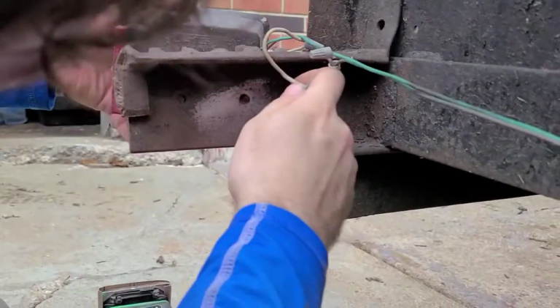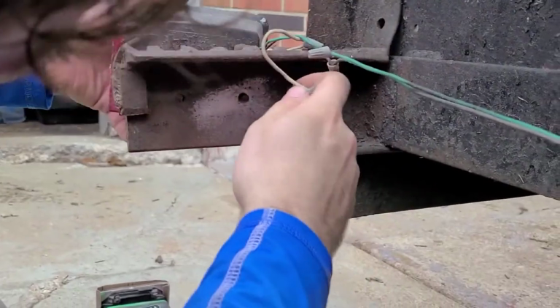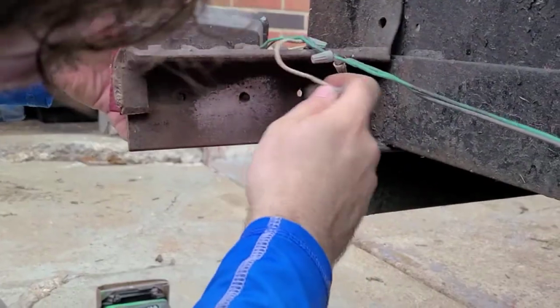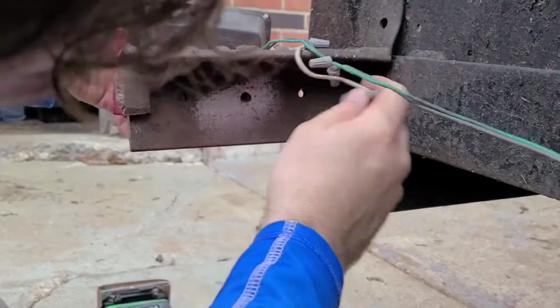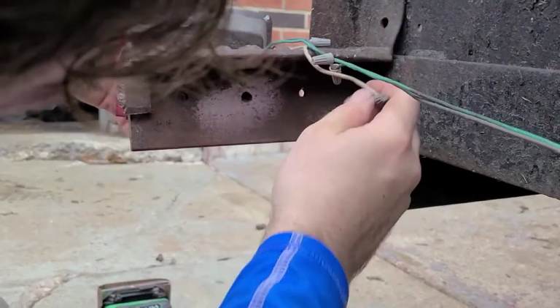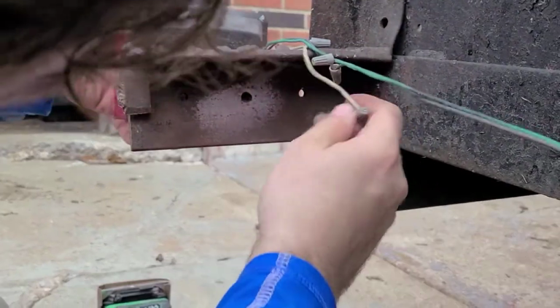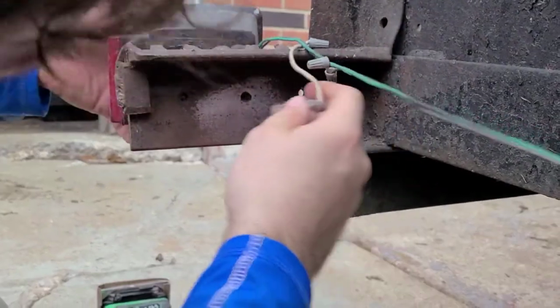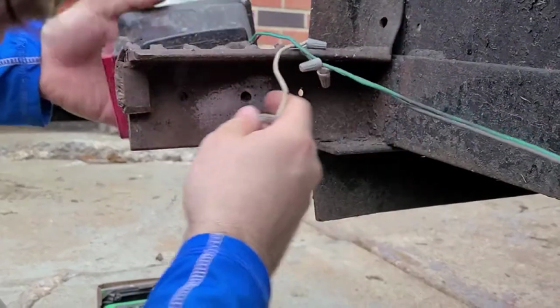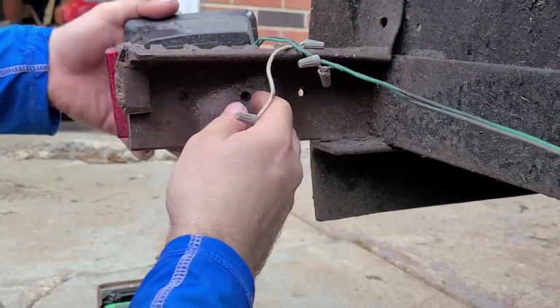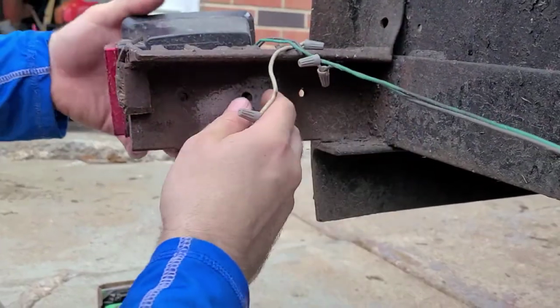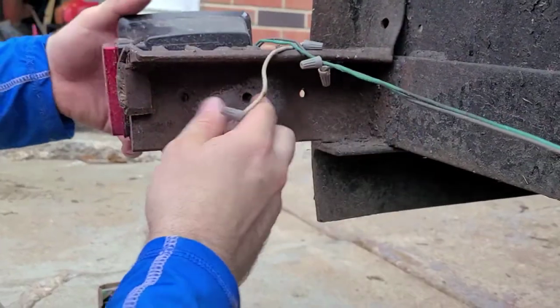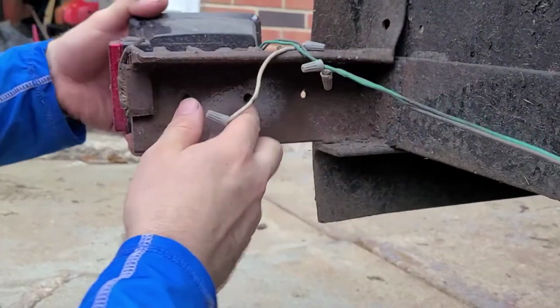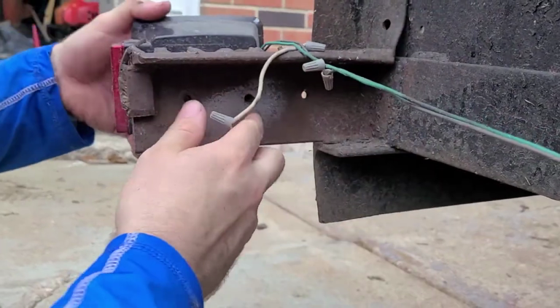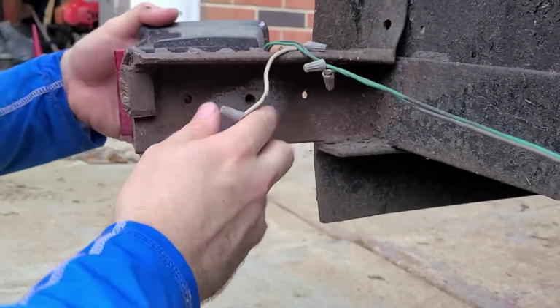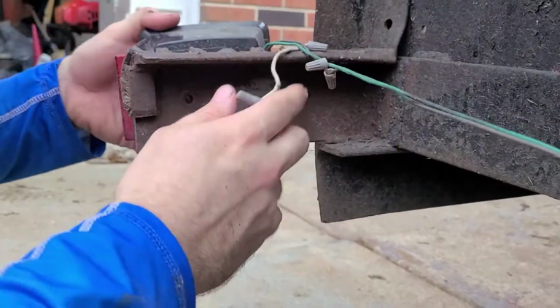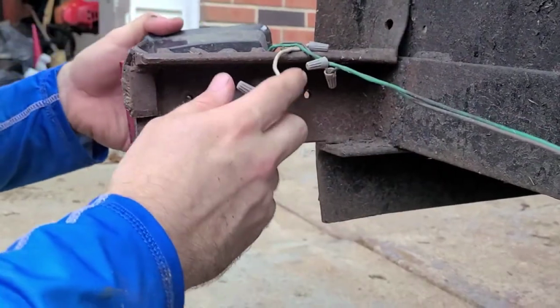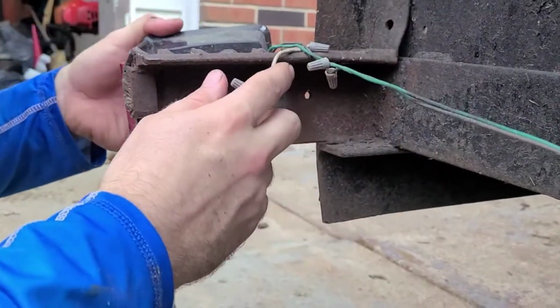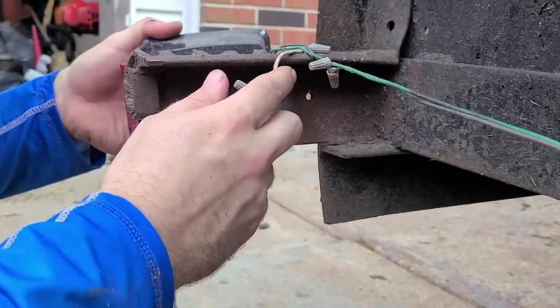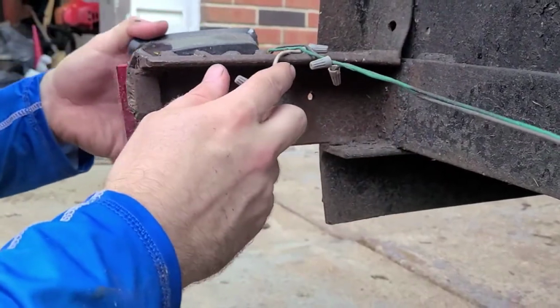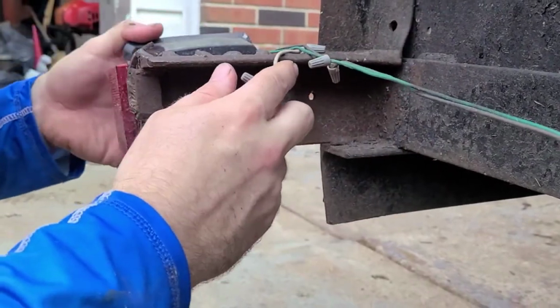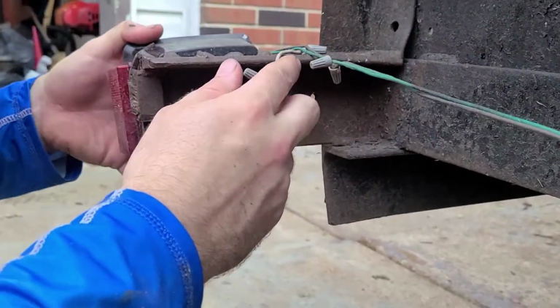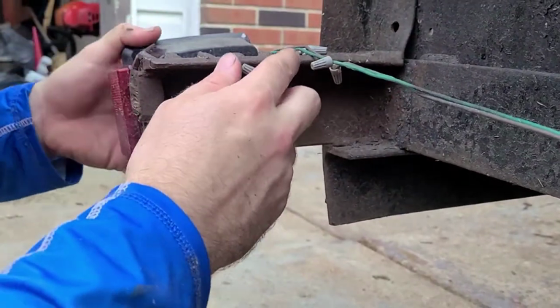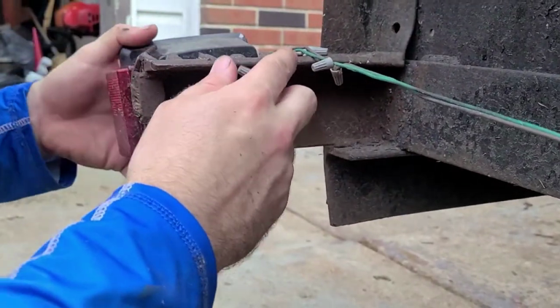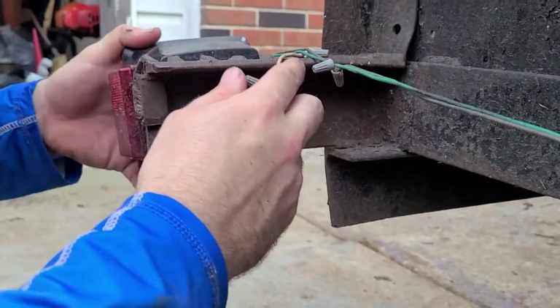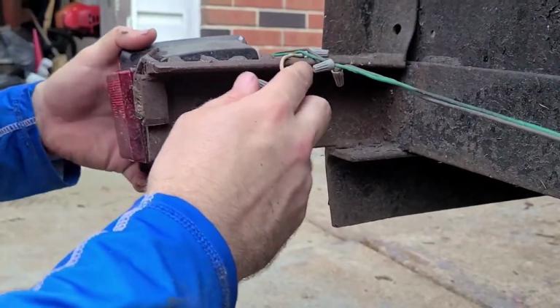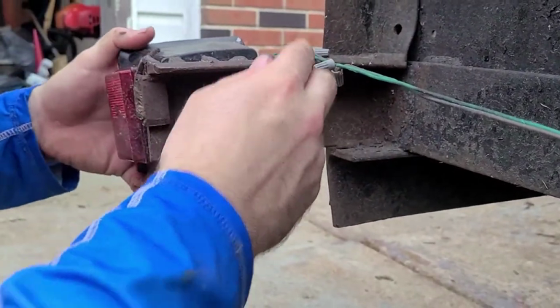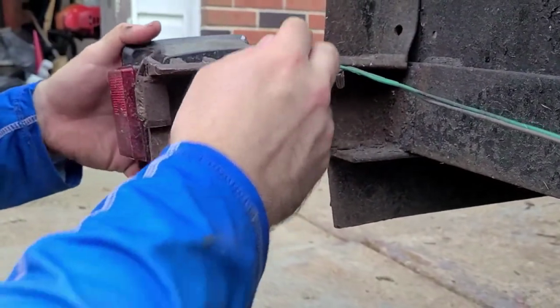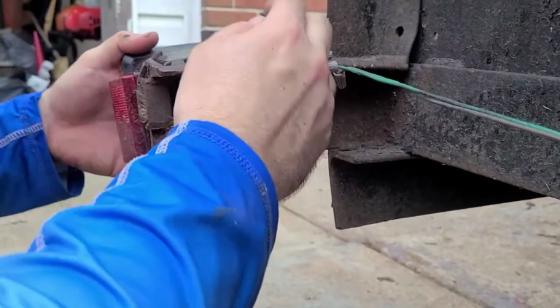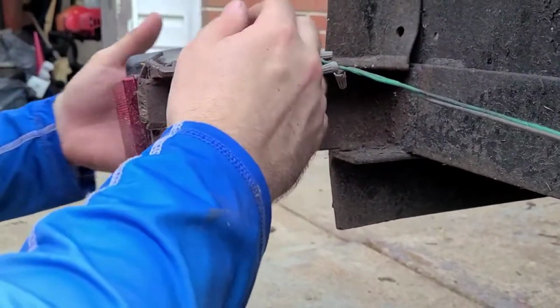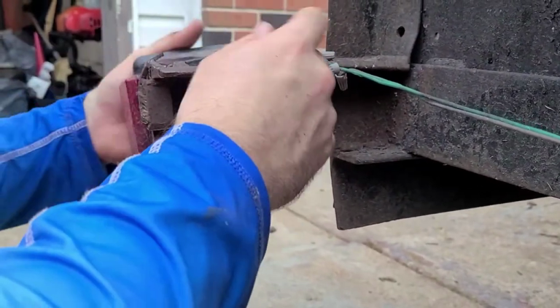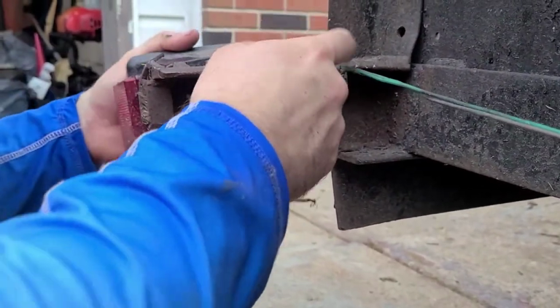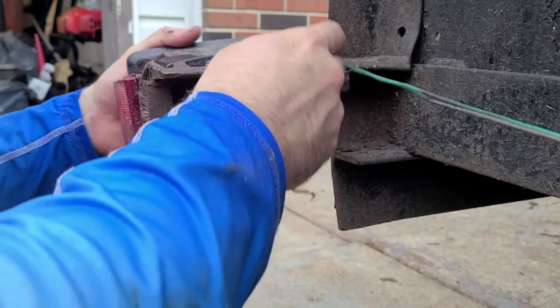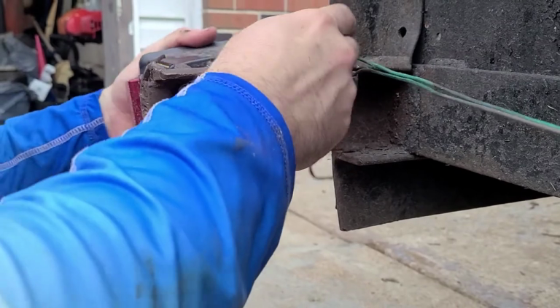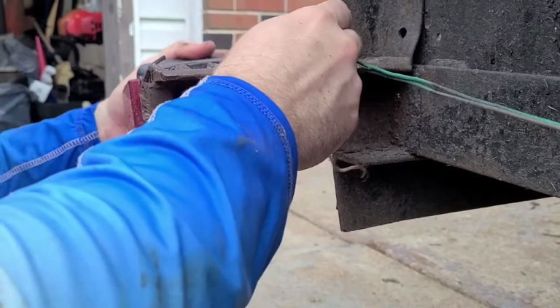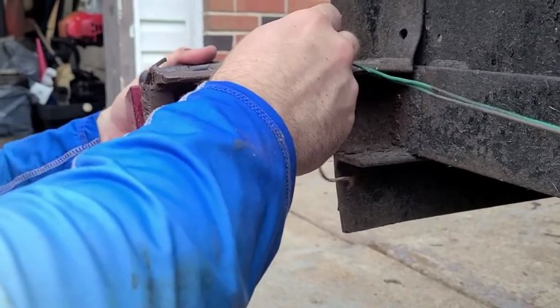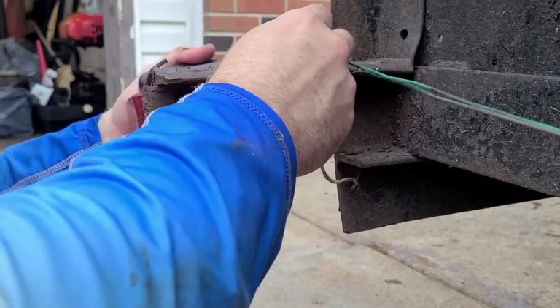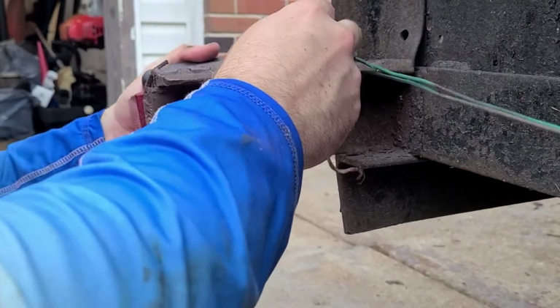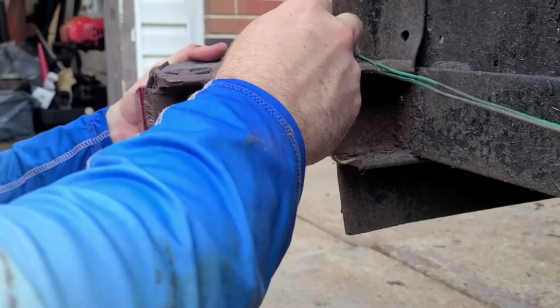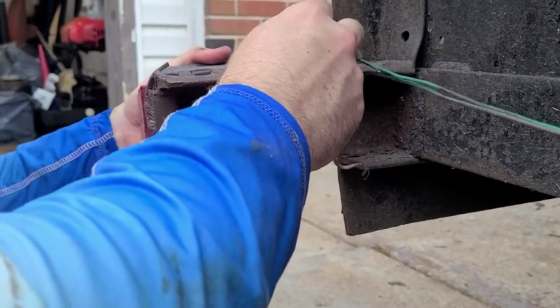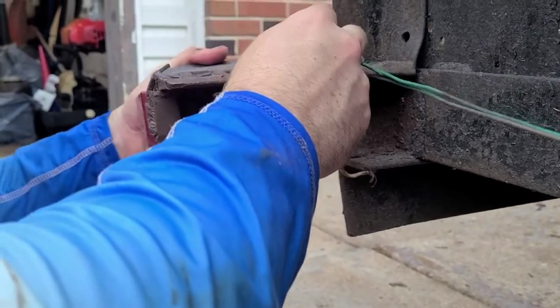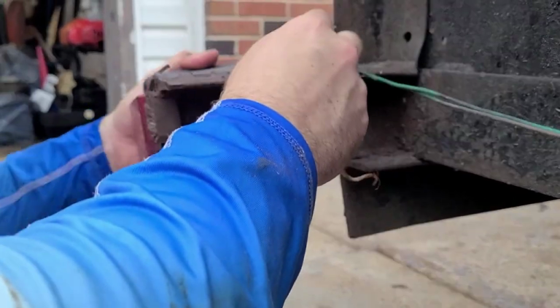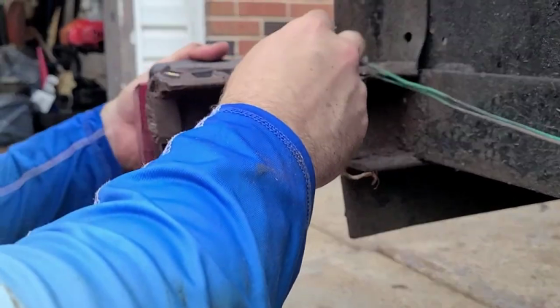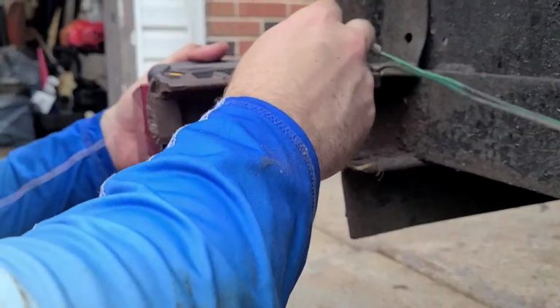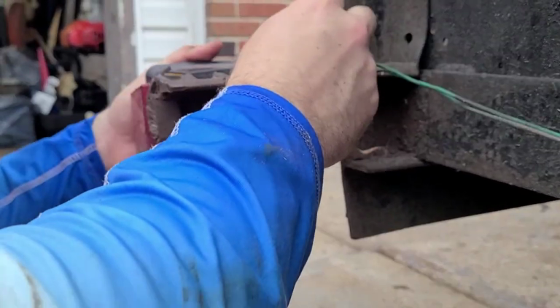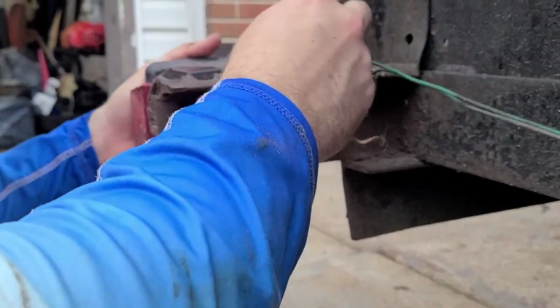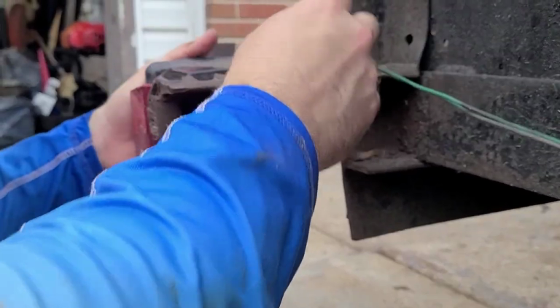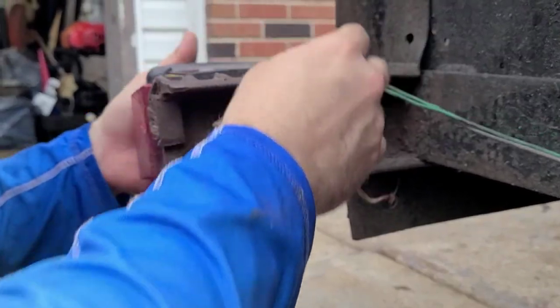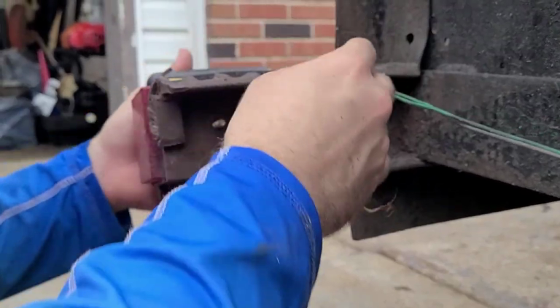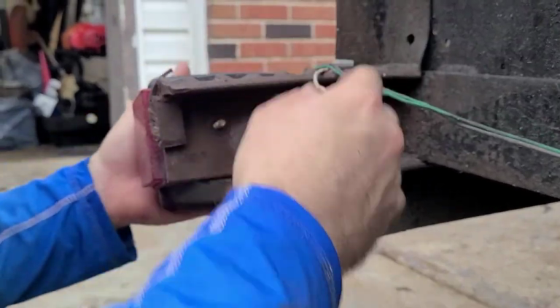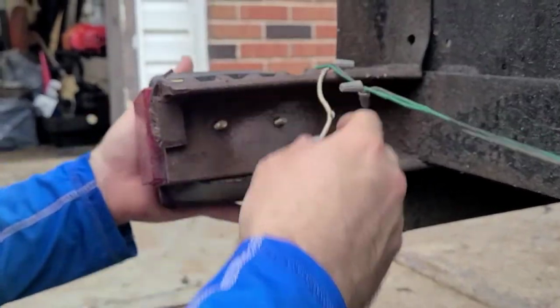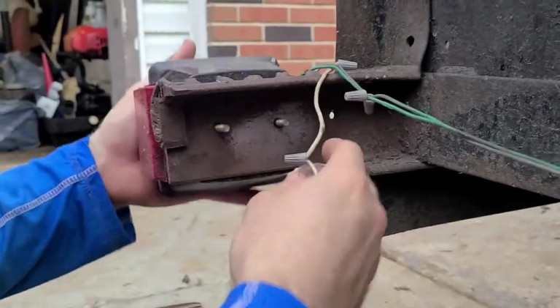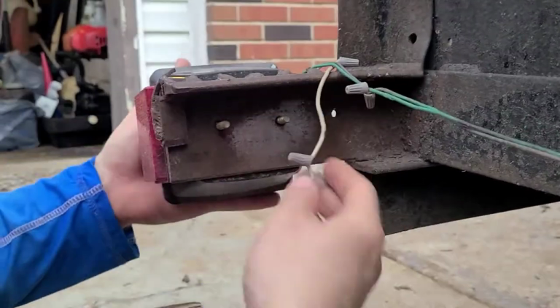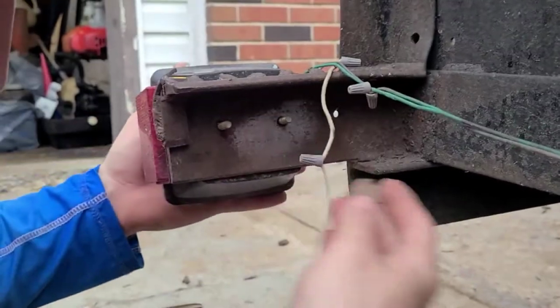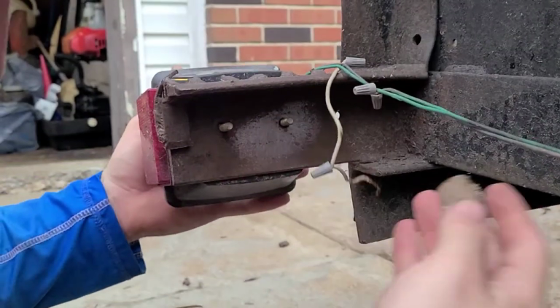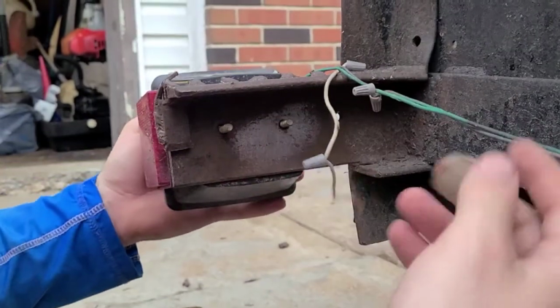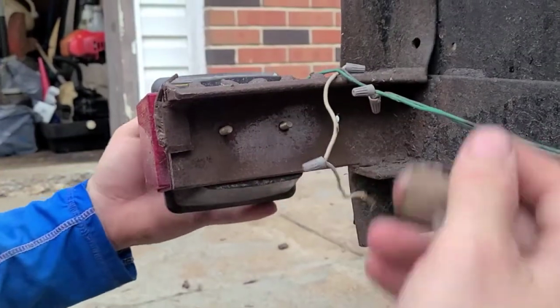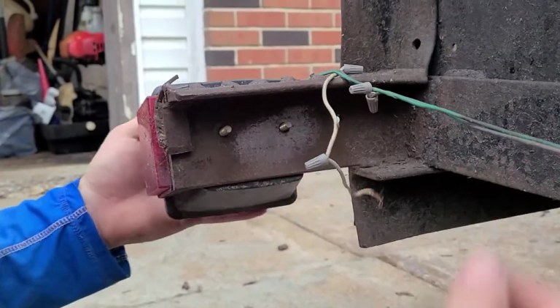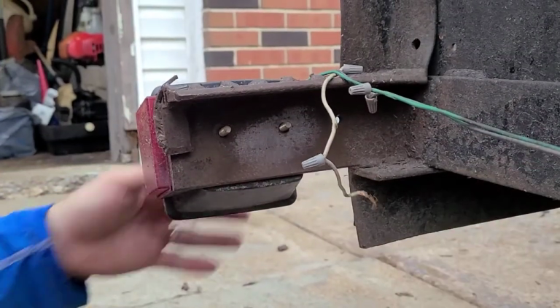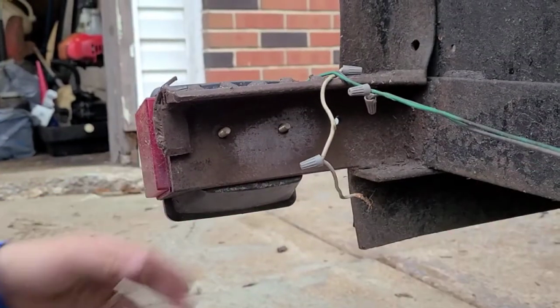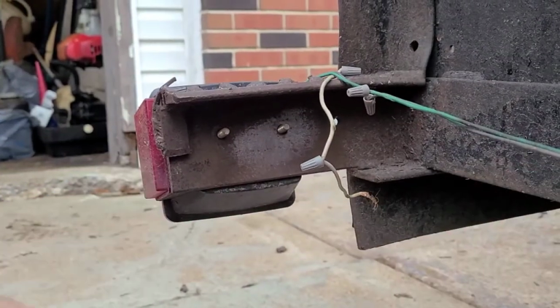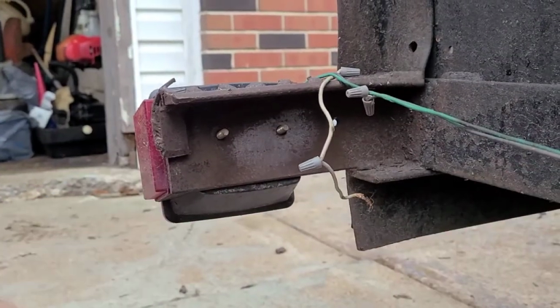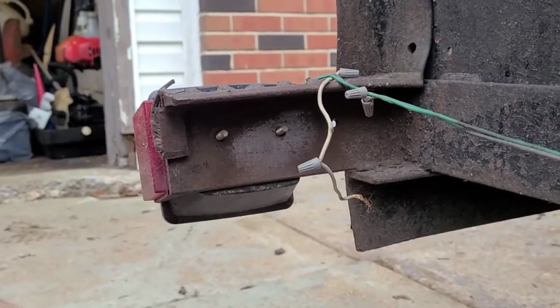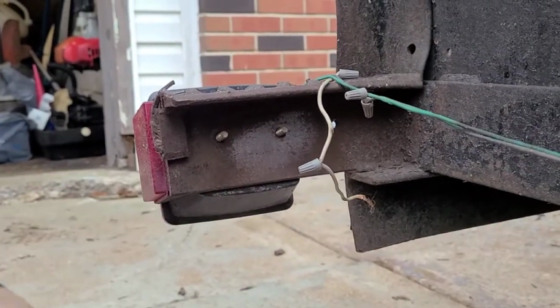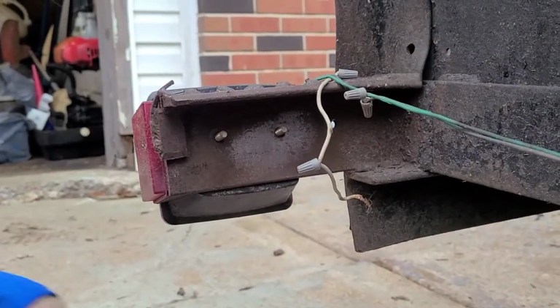There's another hole down there we could use. That's weird. I never noticed that before — just noticed it now.